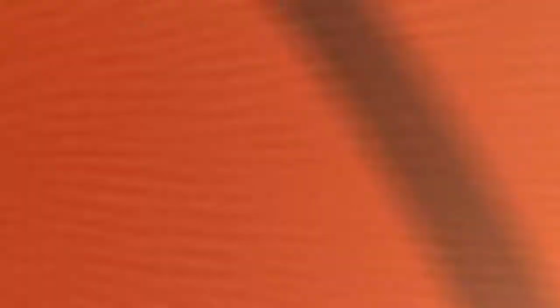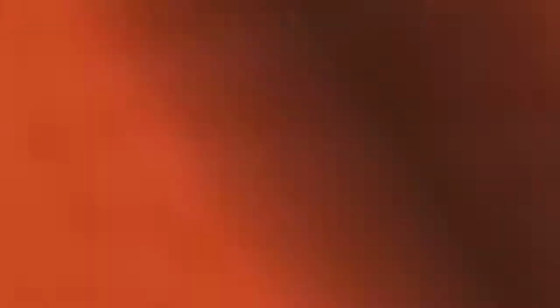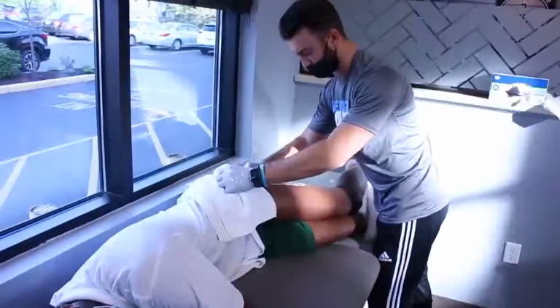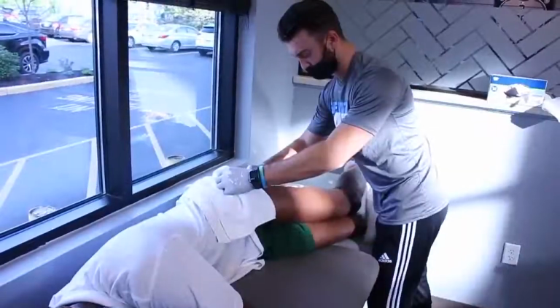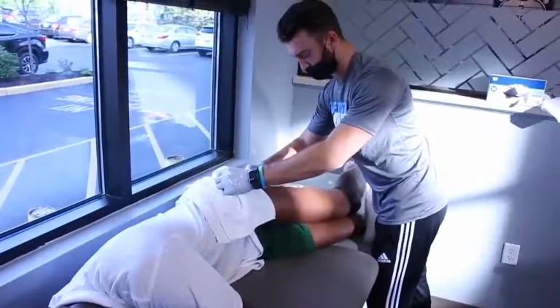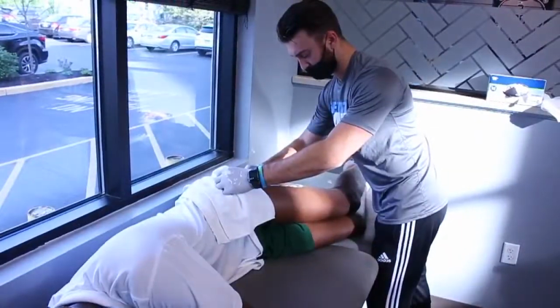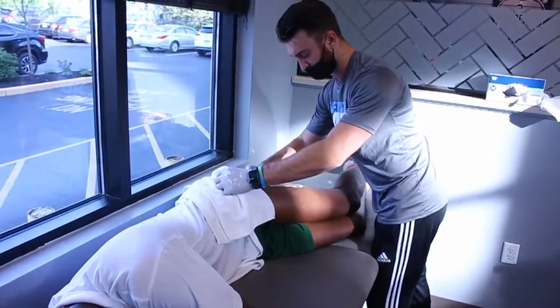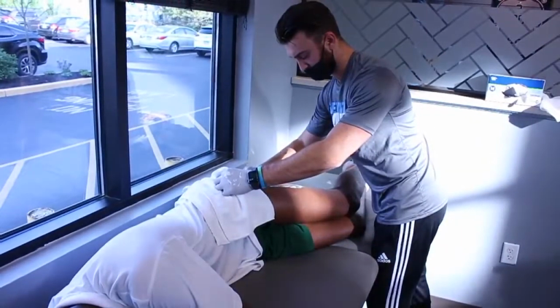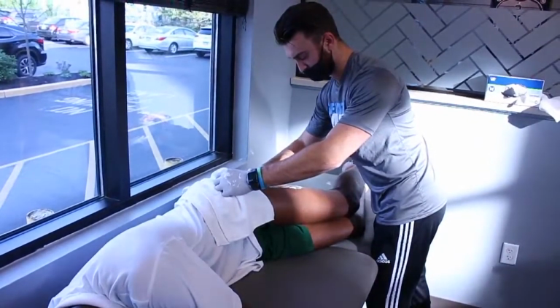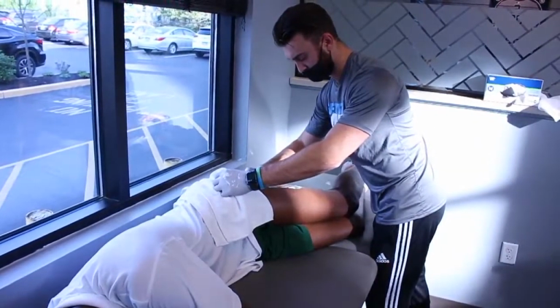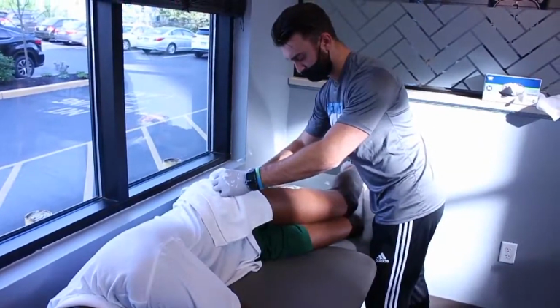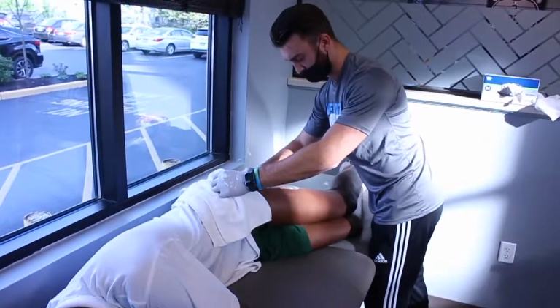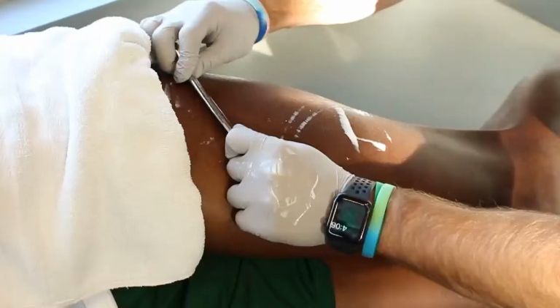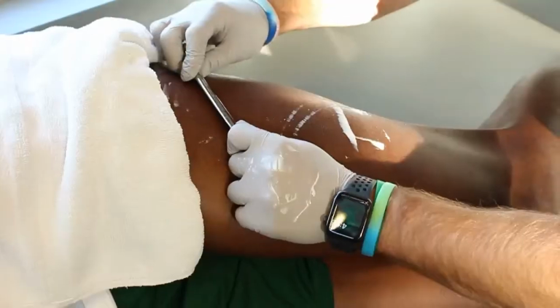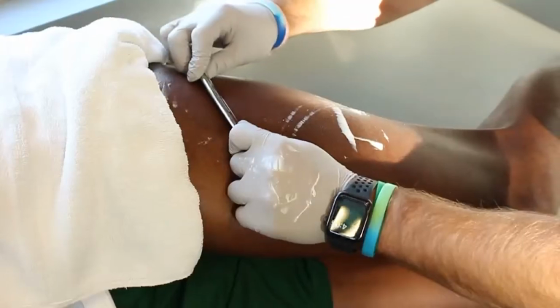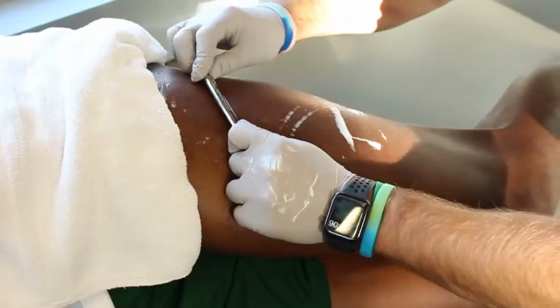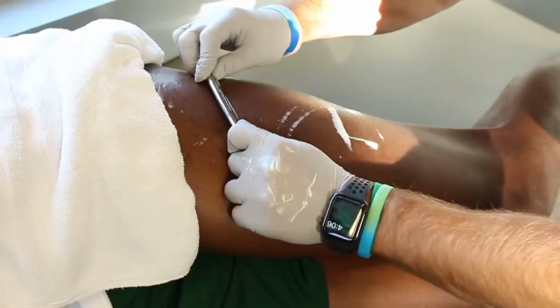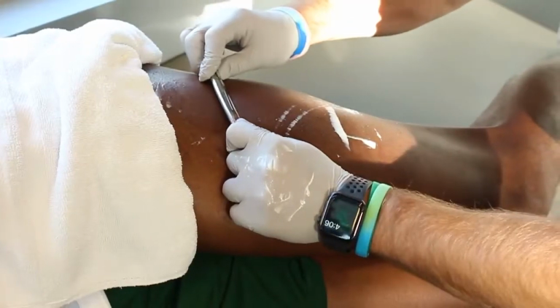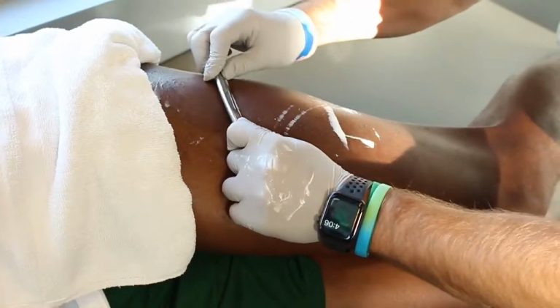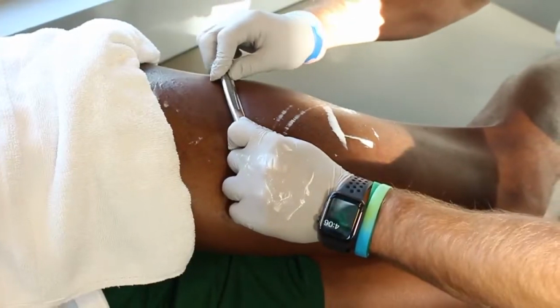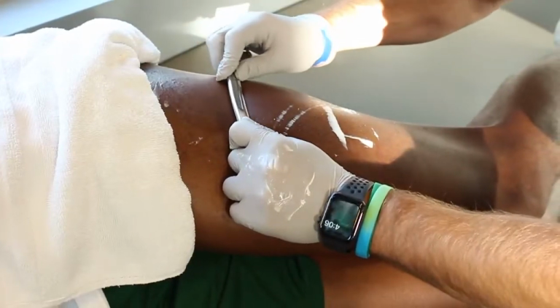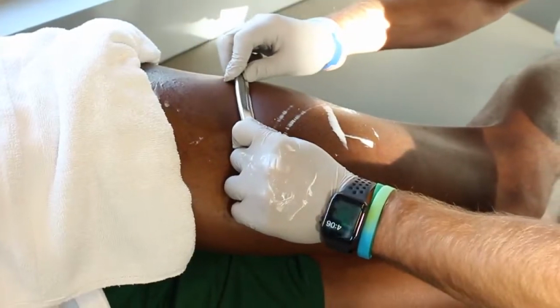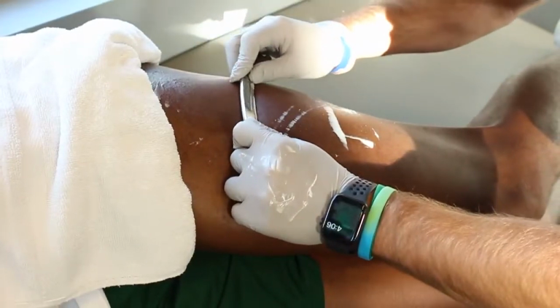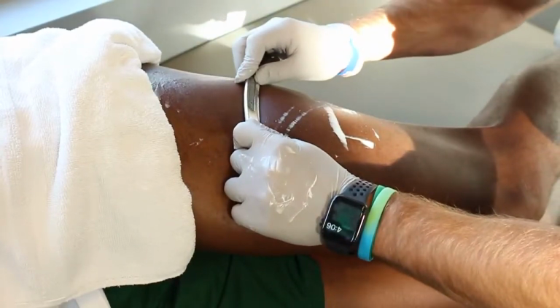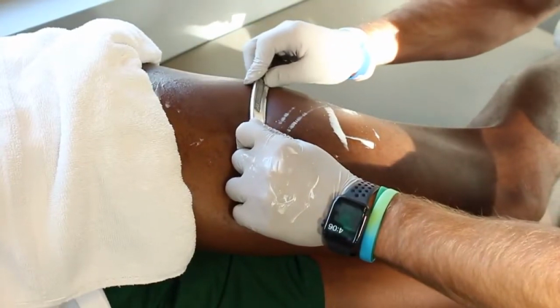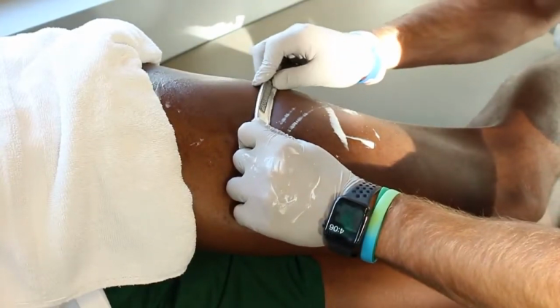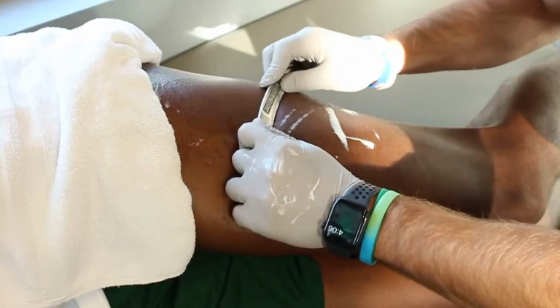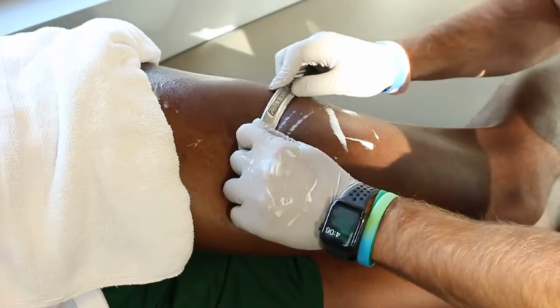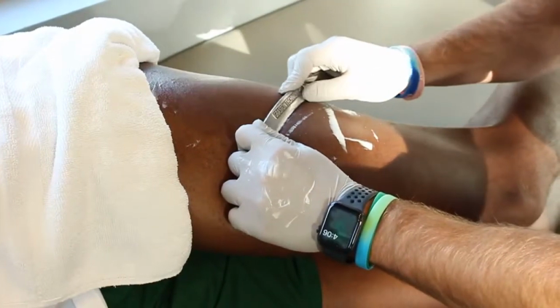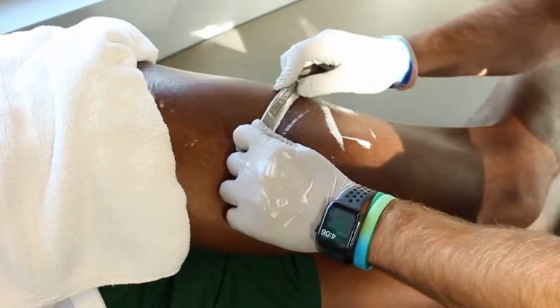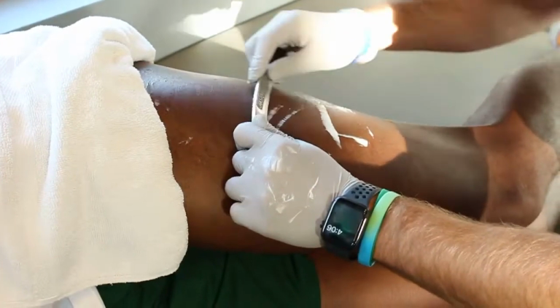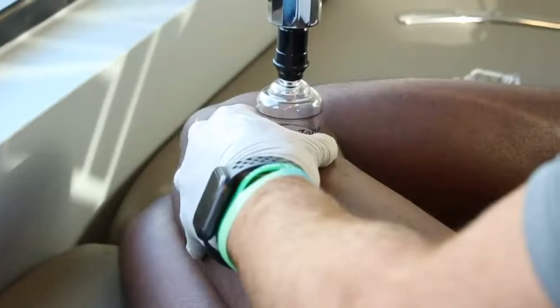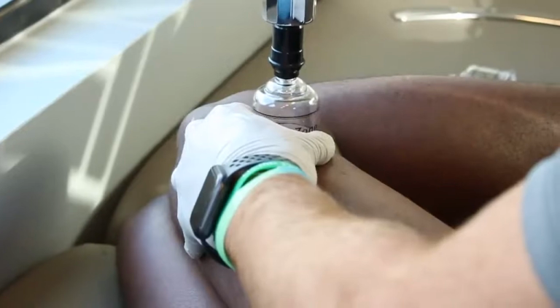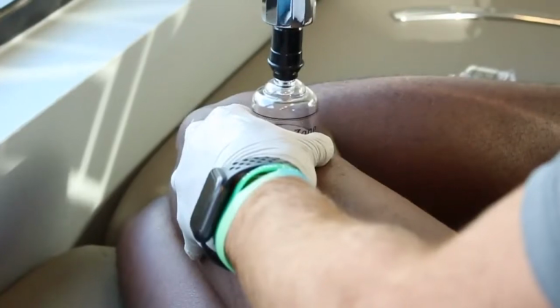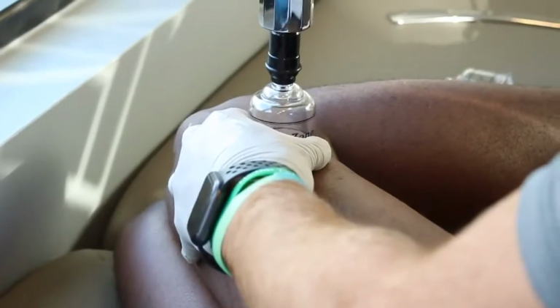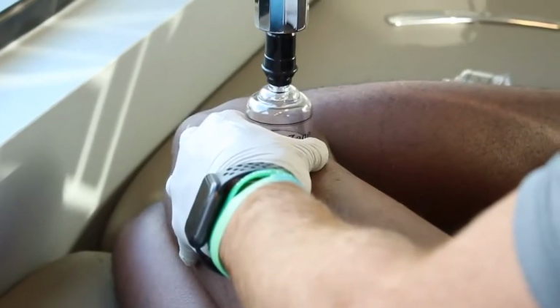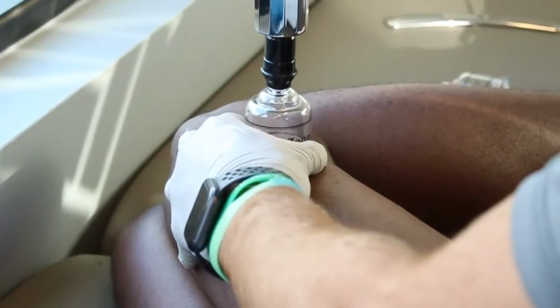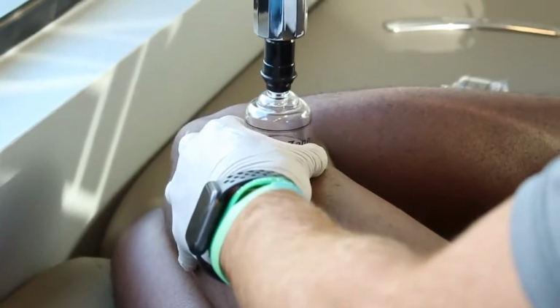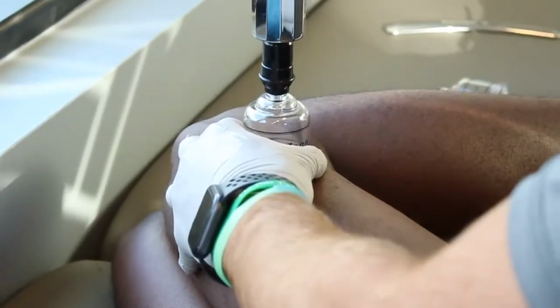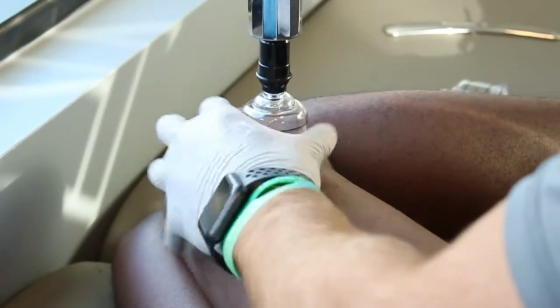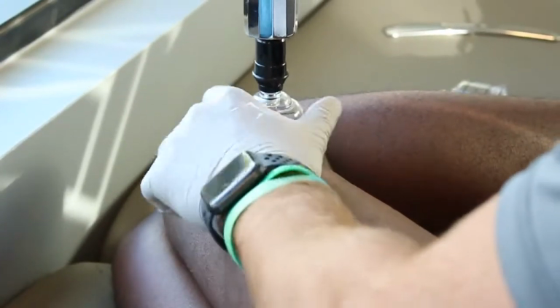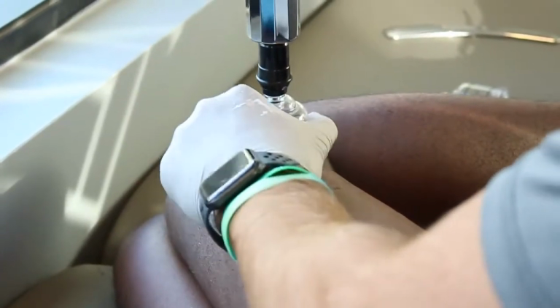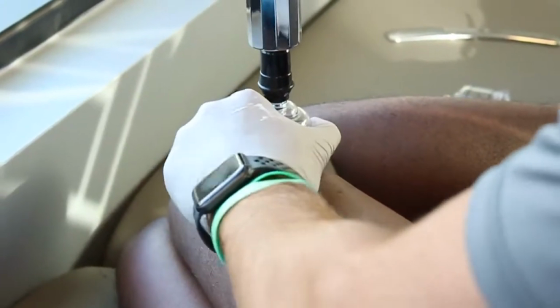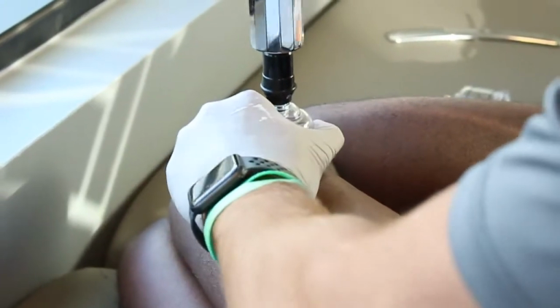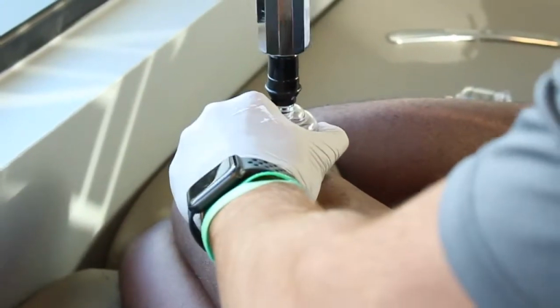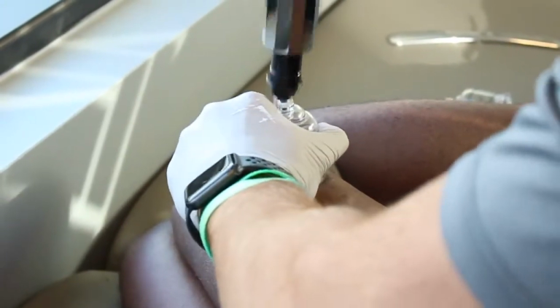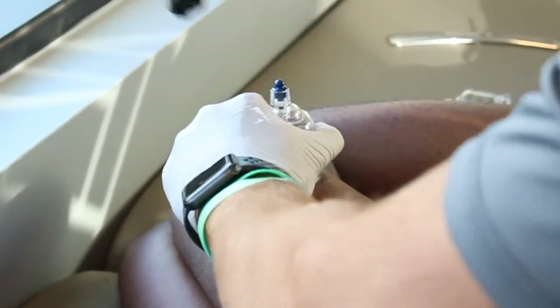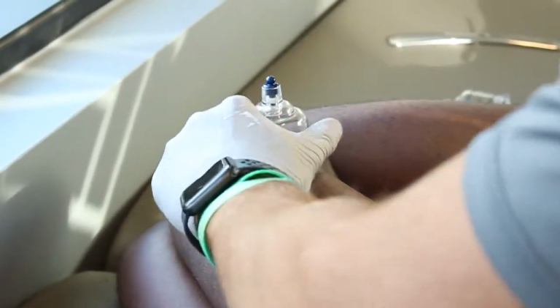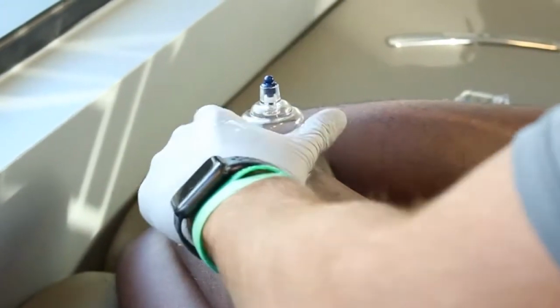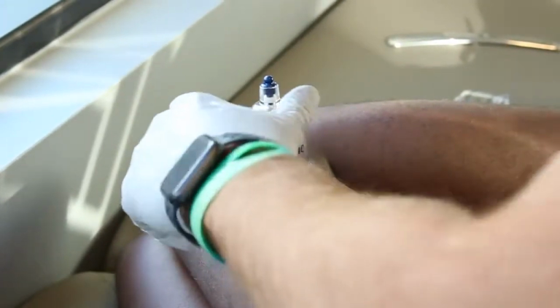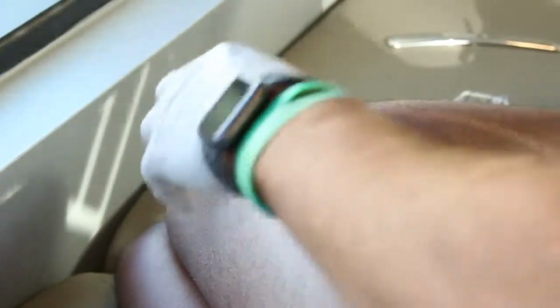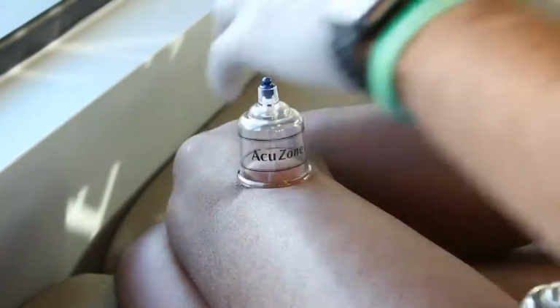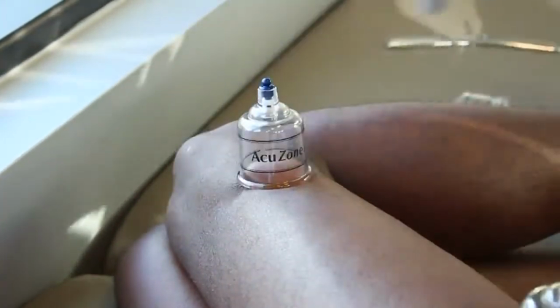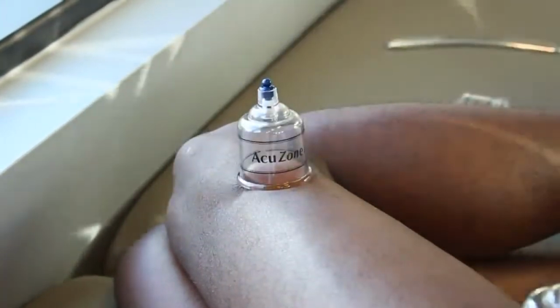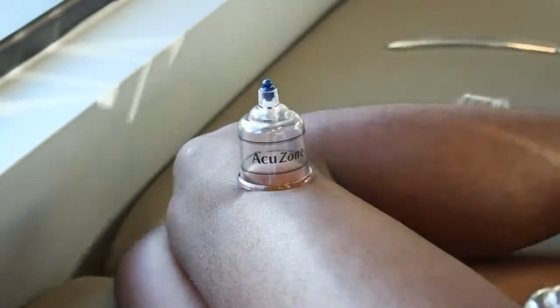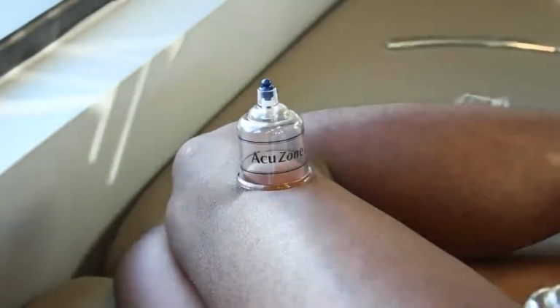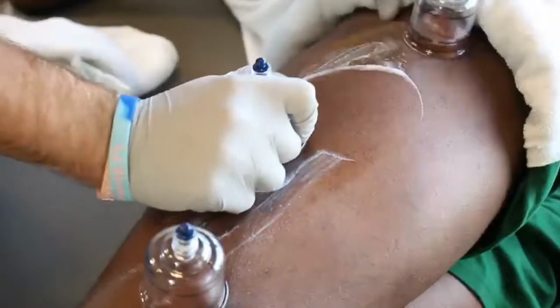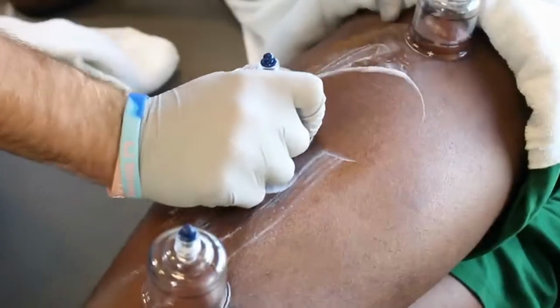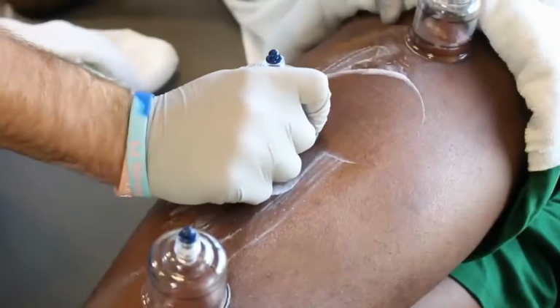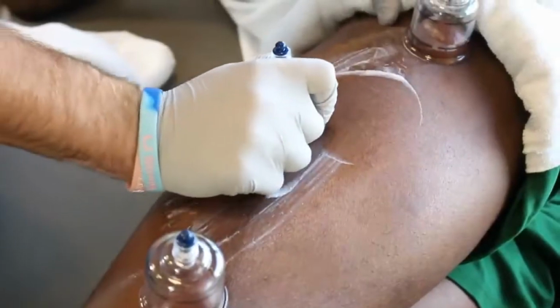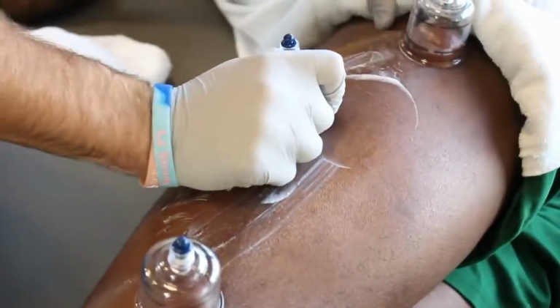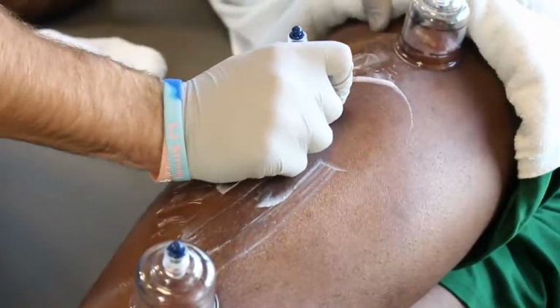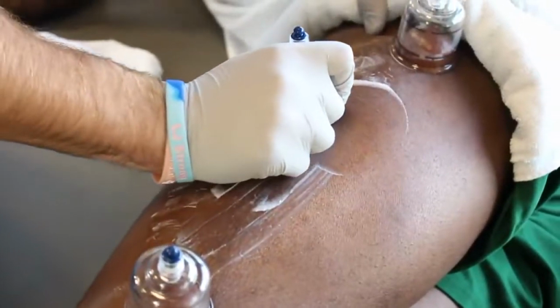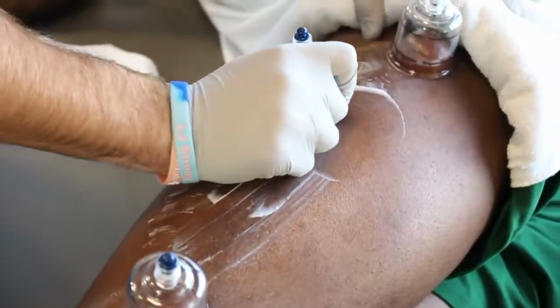We did a little bit of graston and a little bit of slide cupping, just to relieve some muscle adhesions deep into the tissue, allow some blood flow to the area, and facilitate the feet.